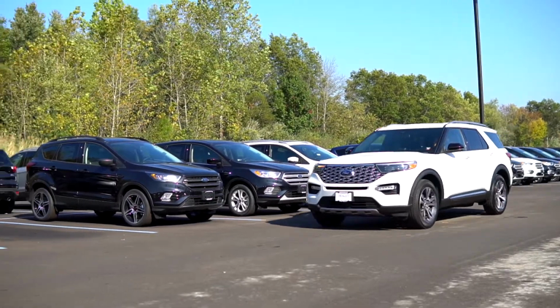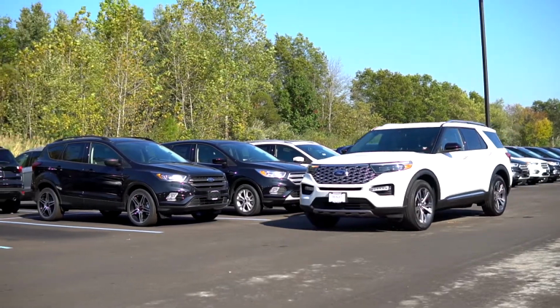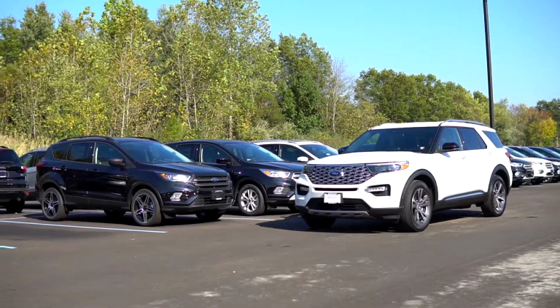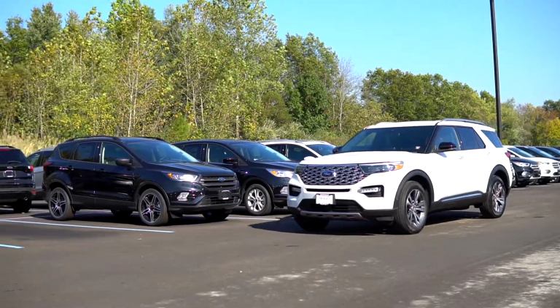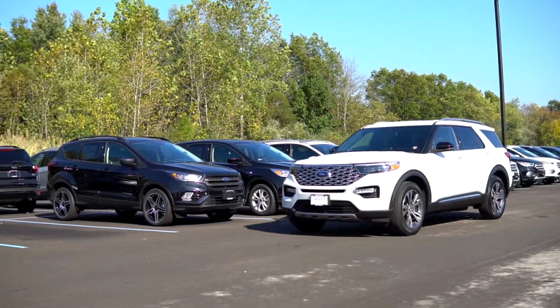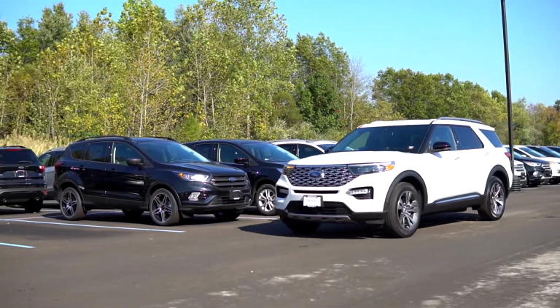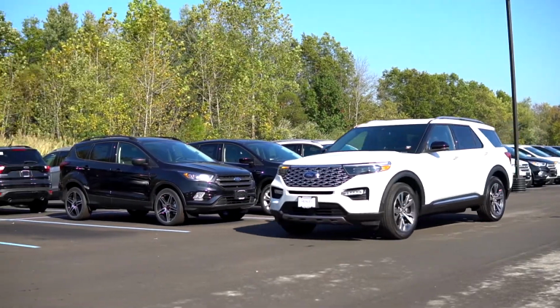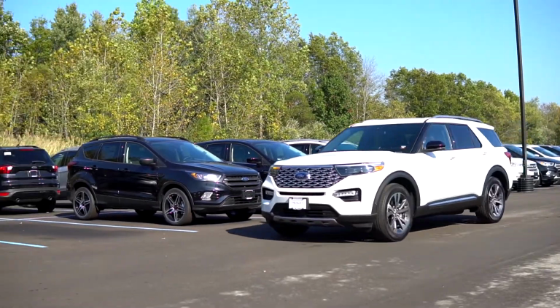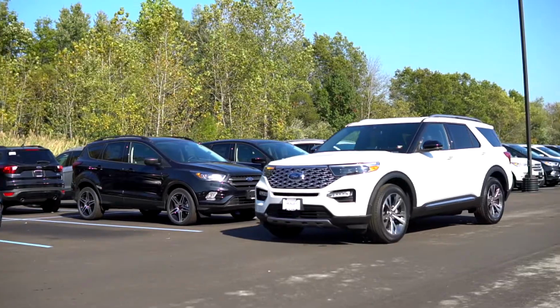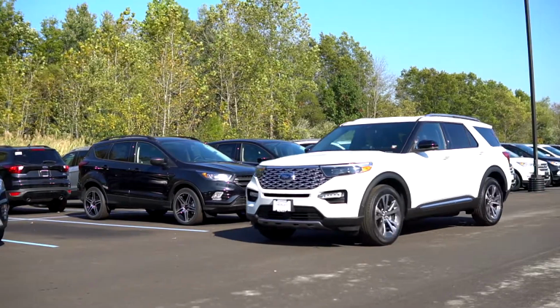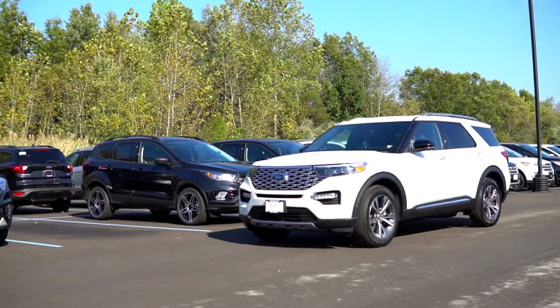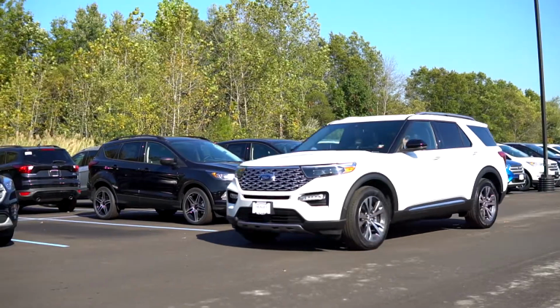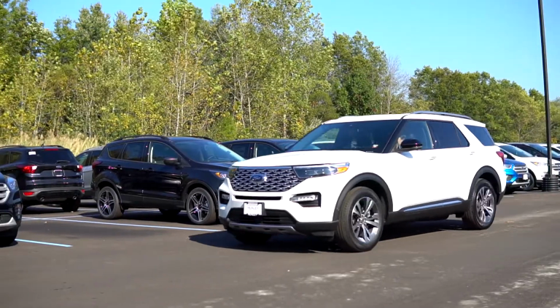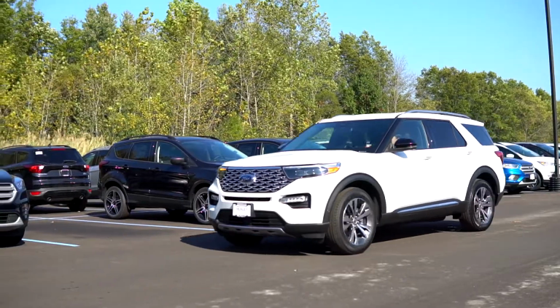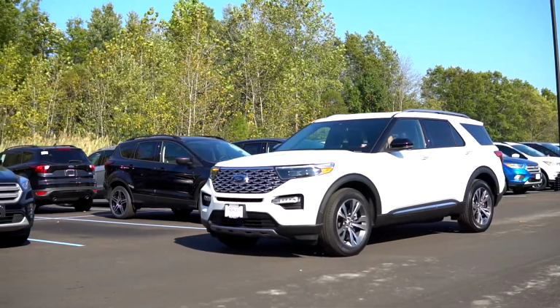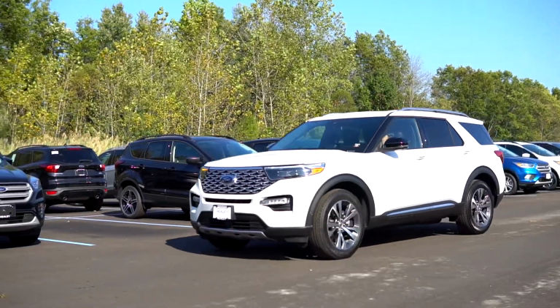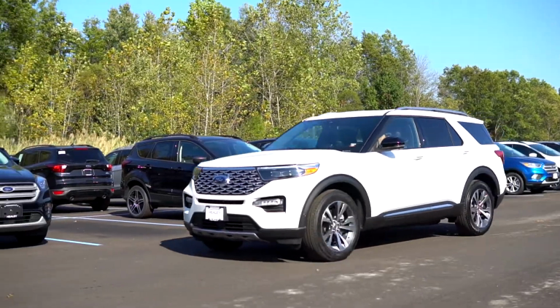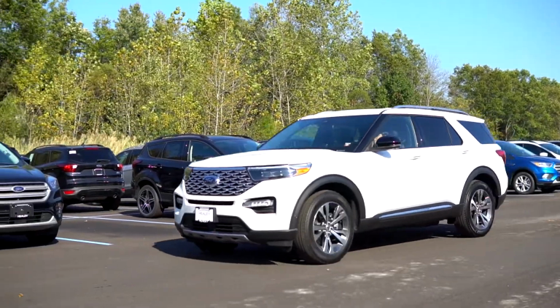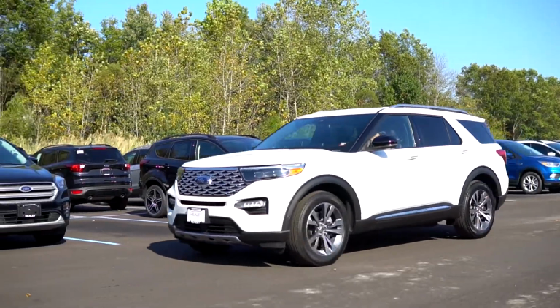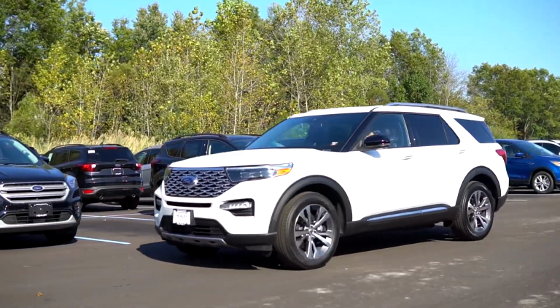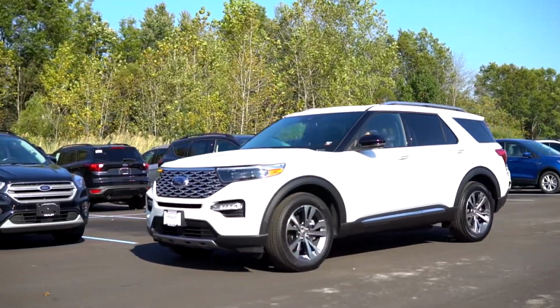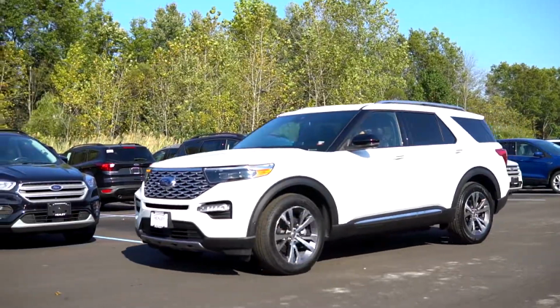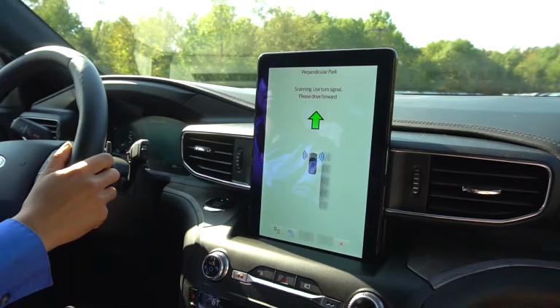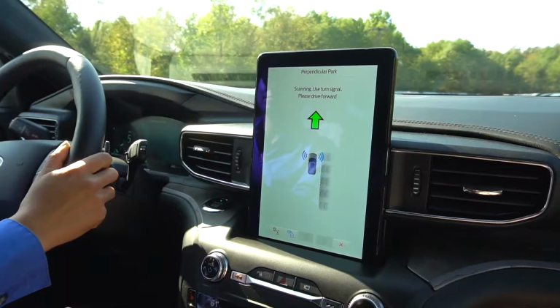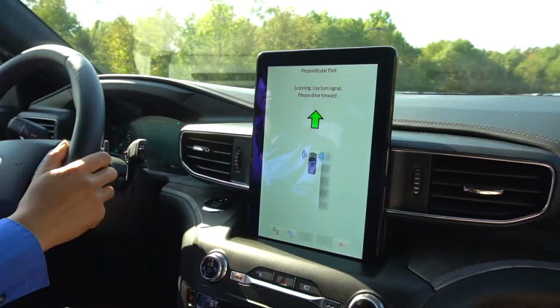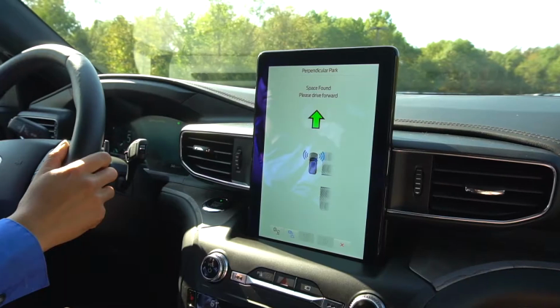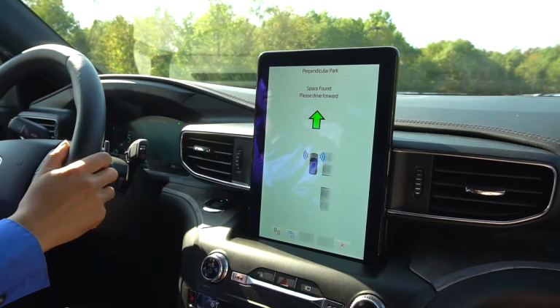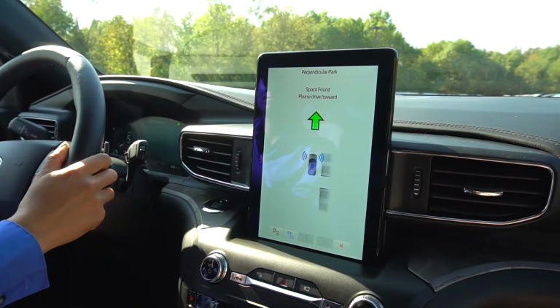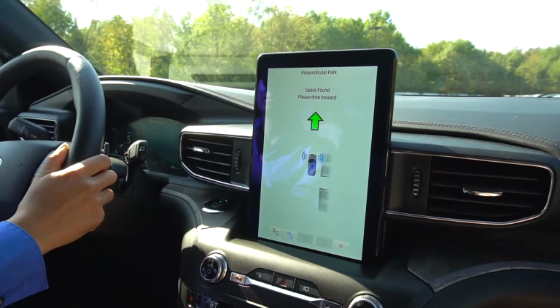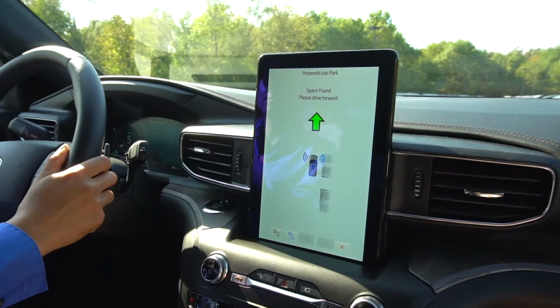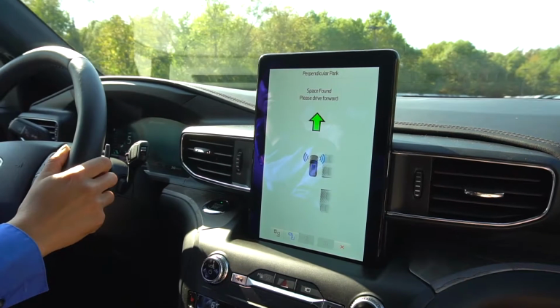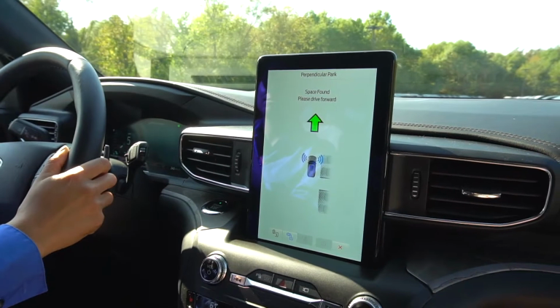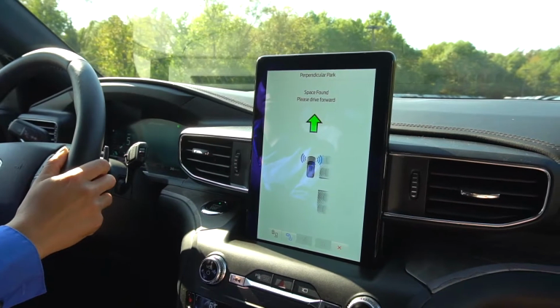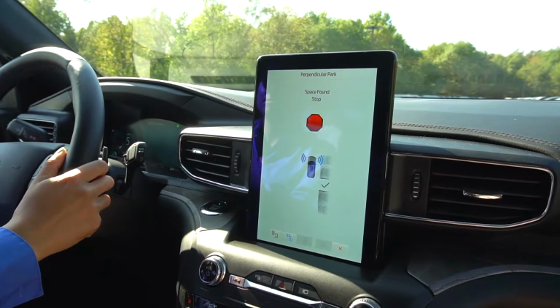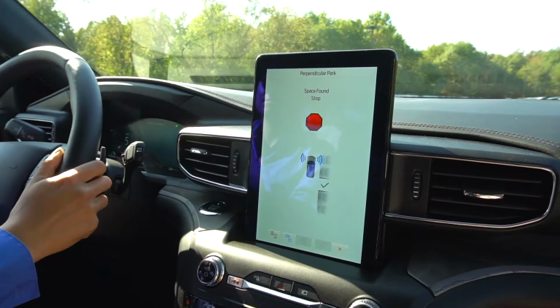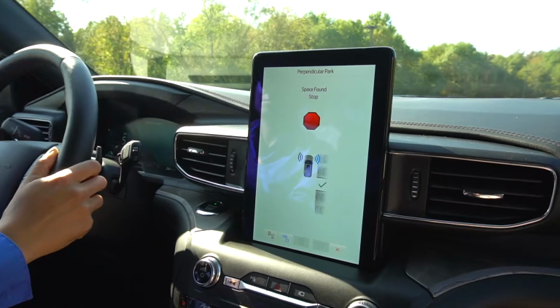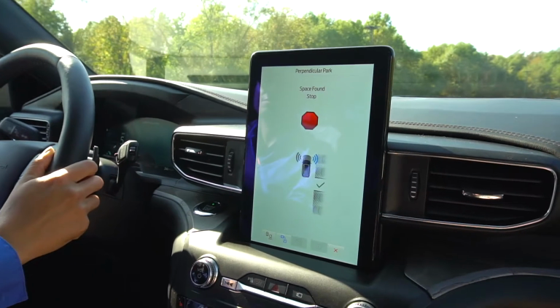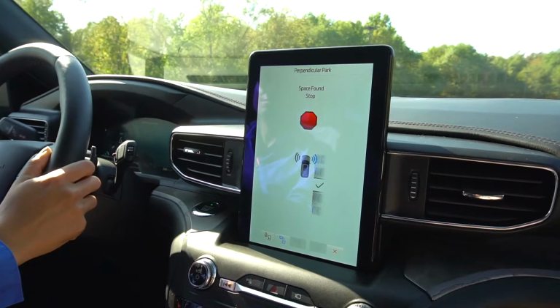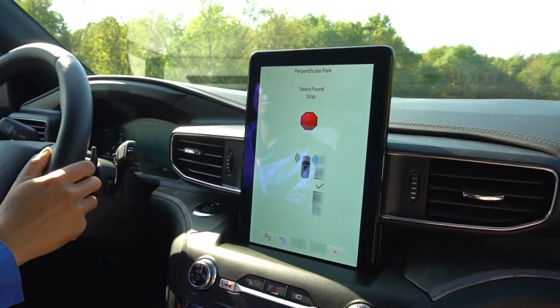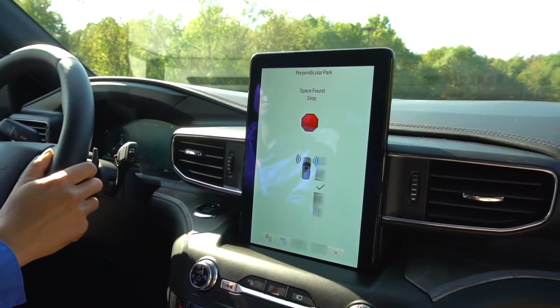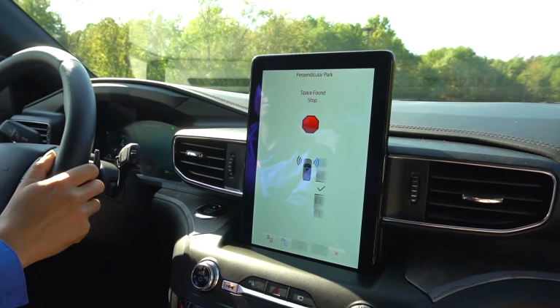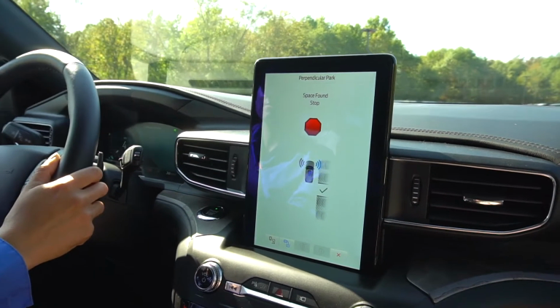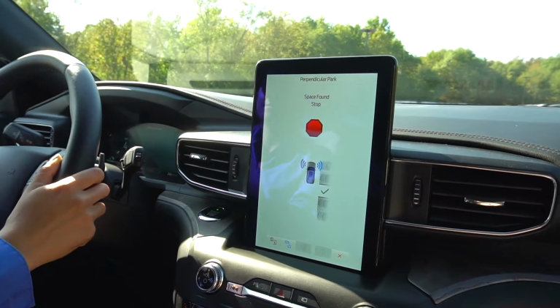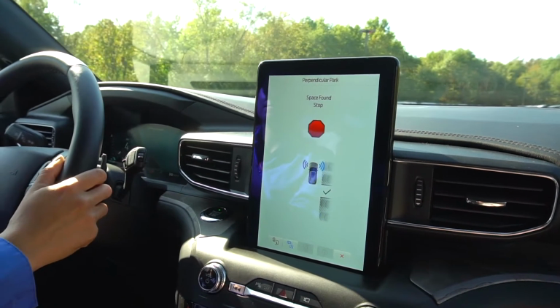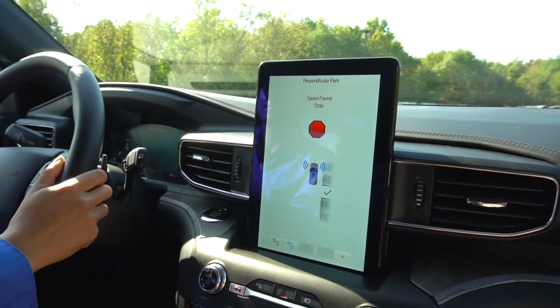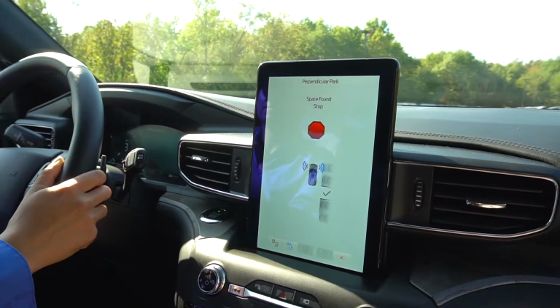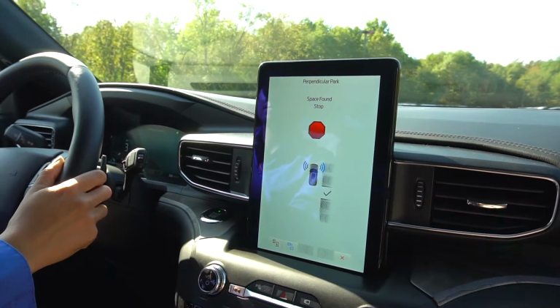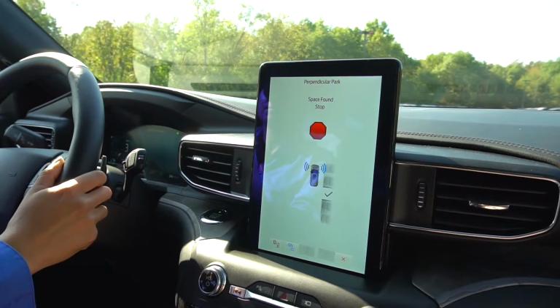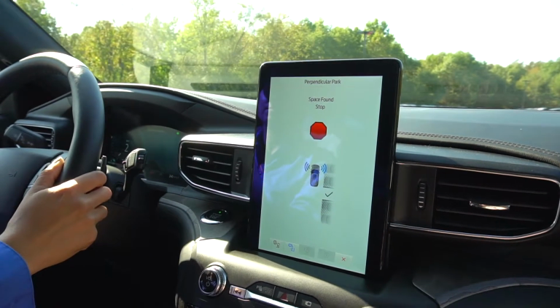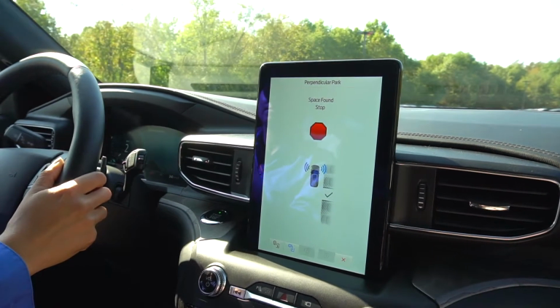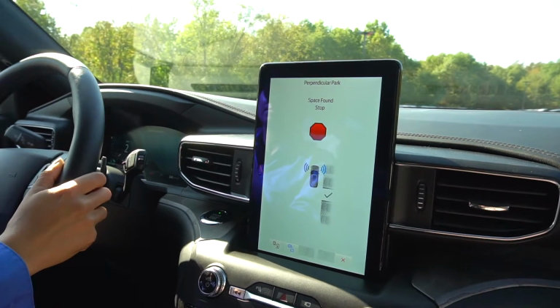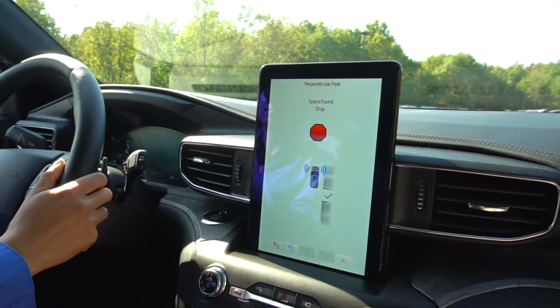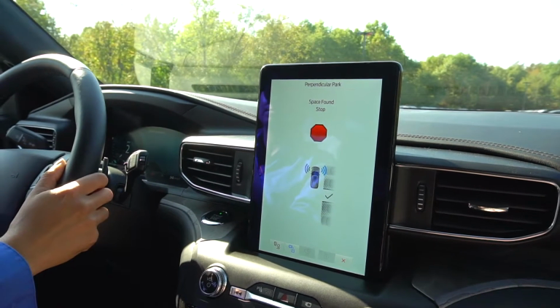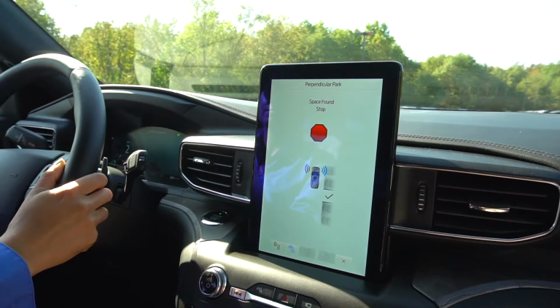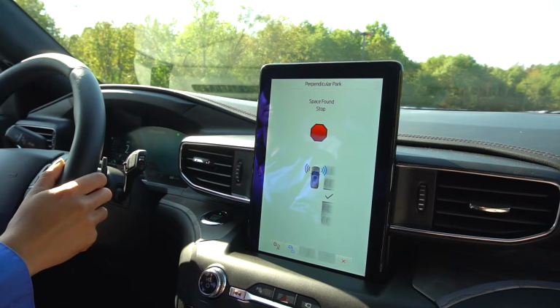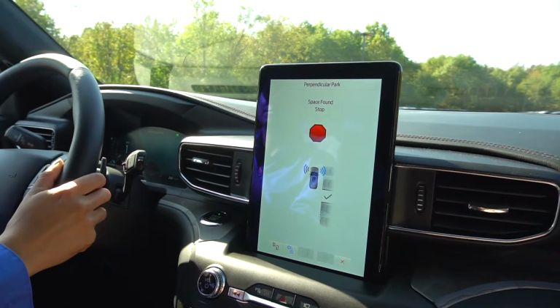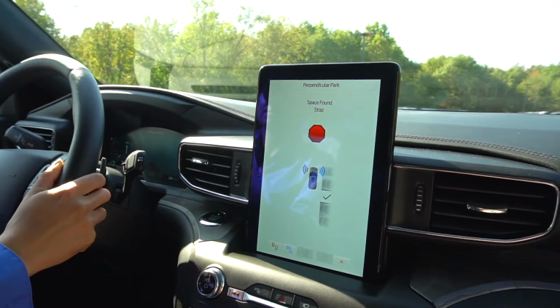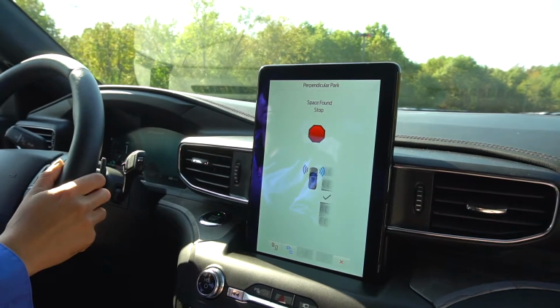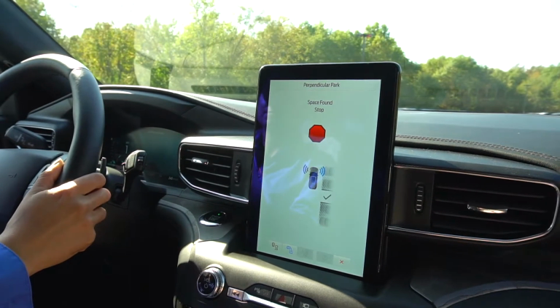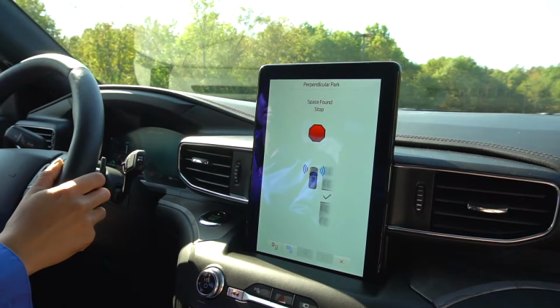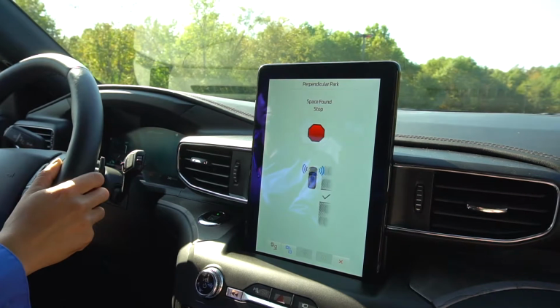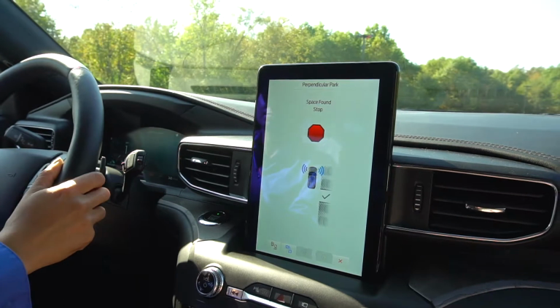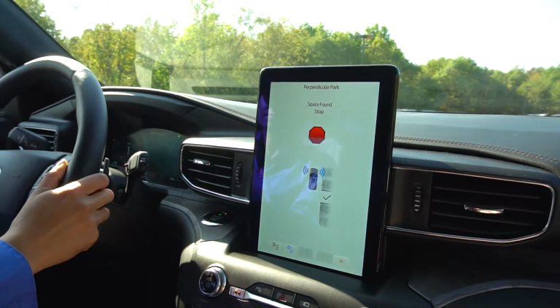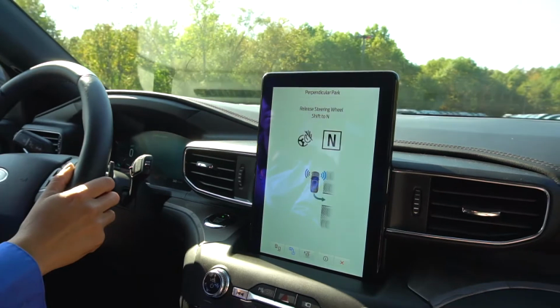Start driving and the sensors will look for free space for your vehicle. Once a spot has been found, you will be instructed to stop.